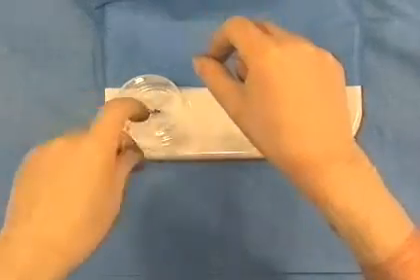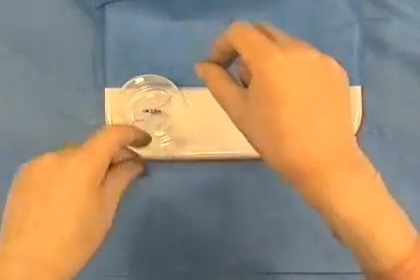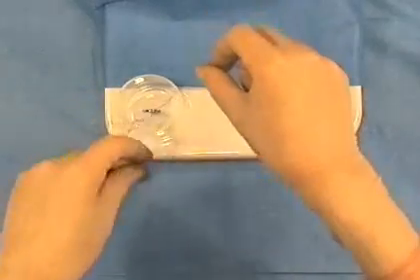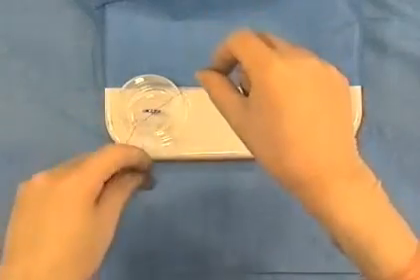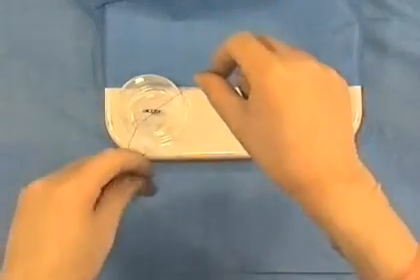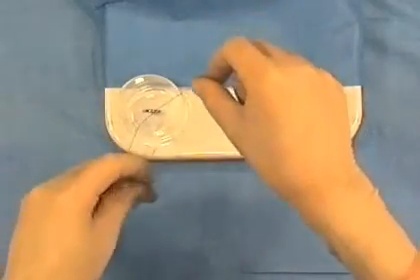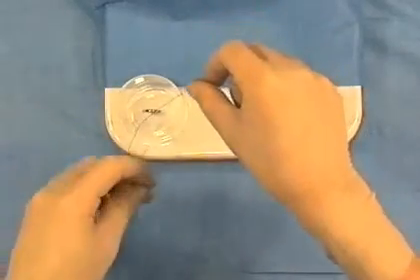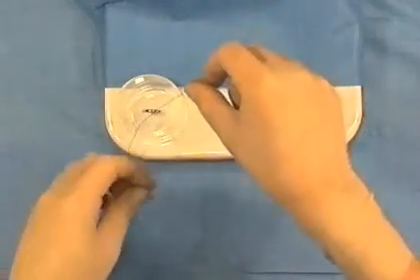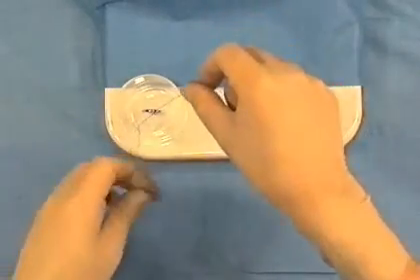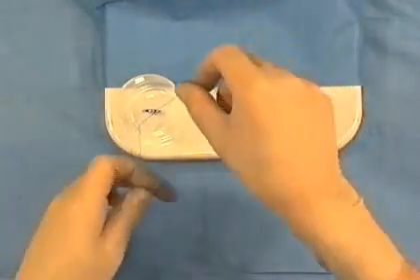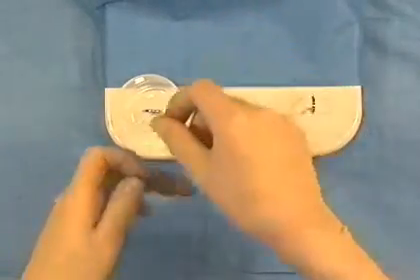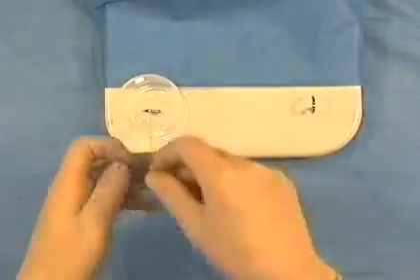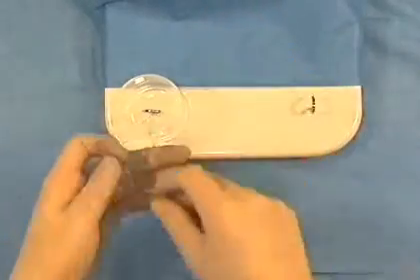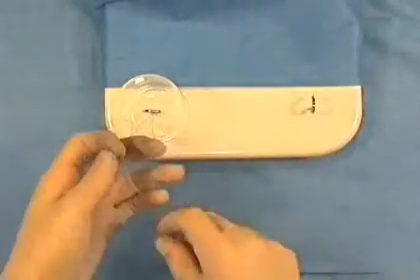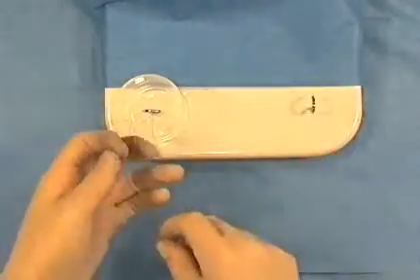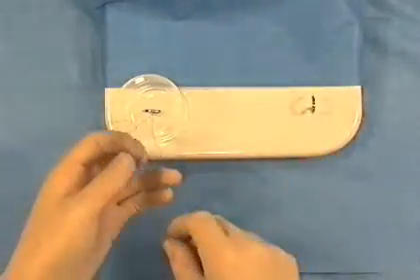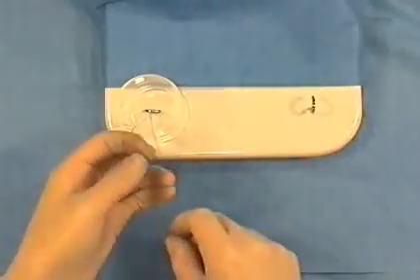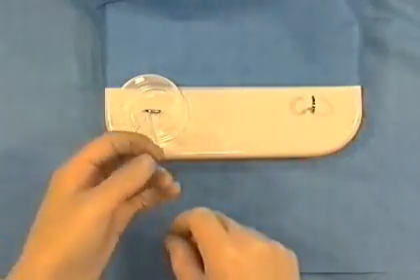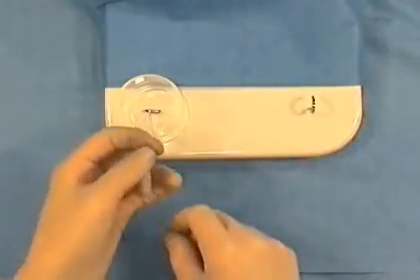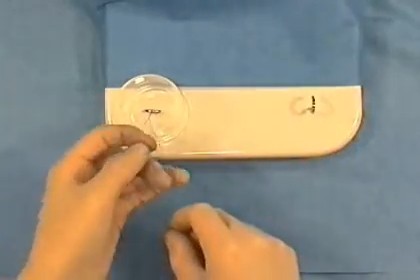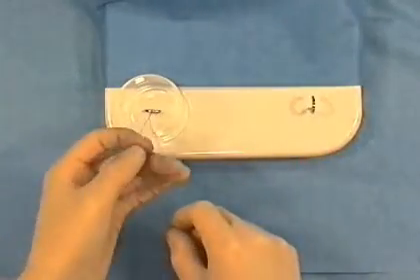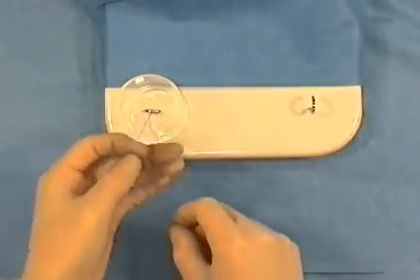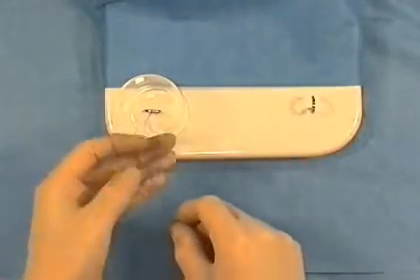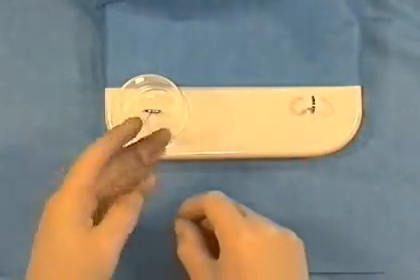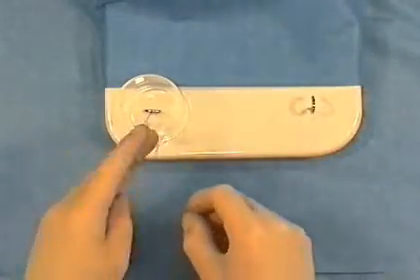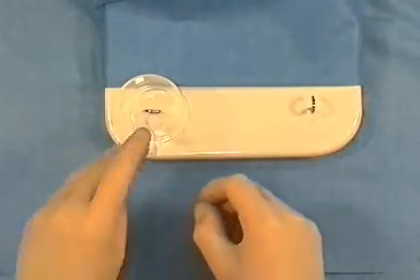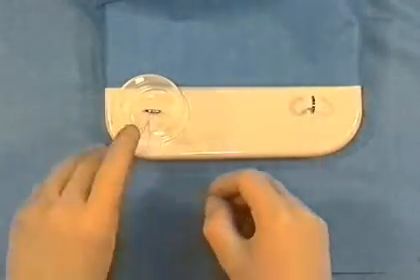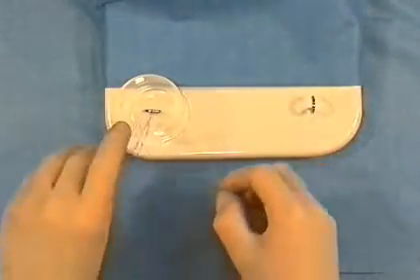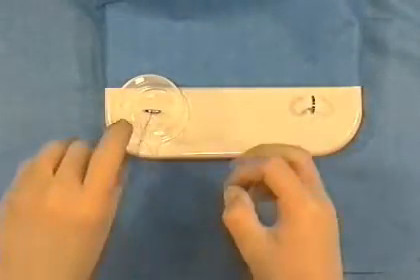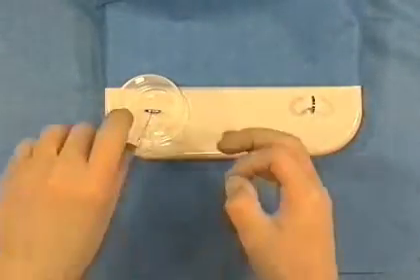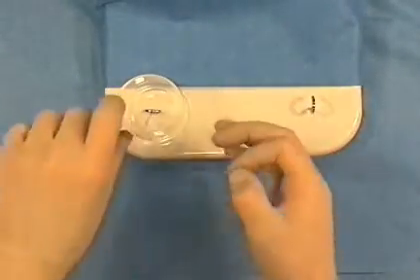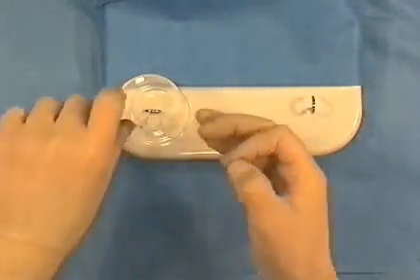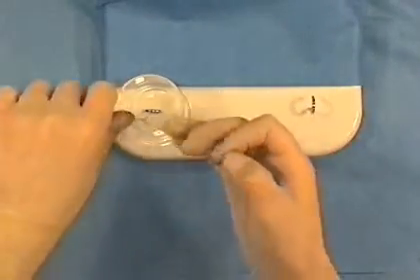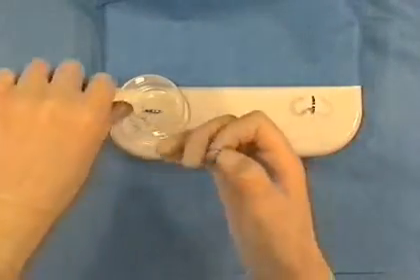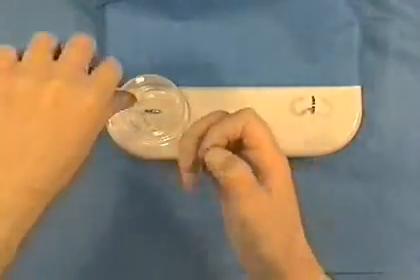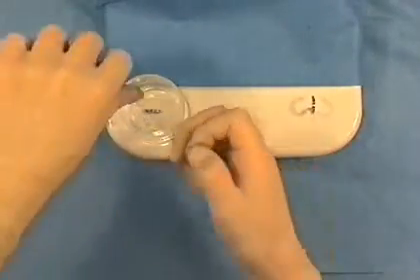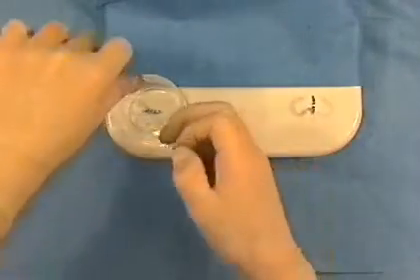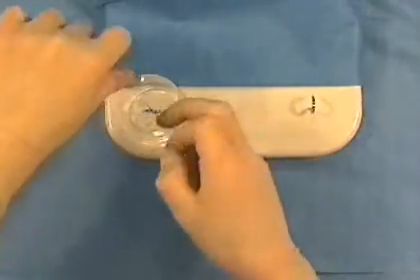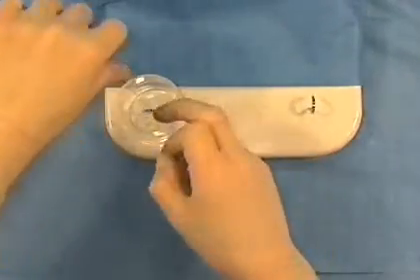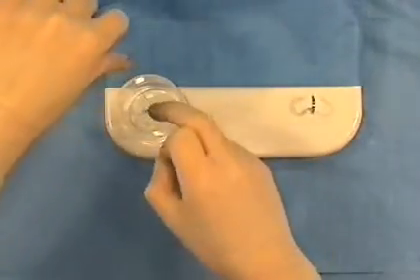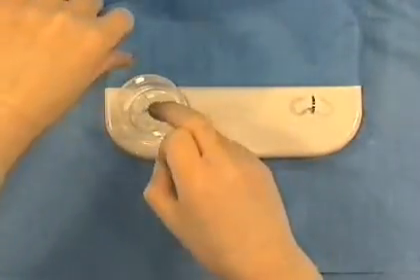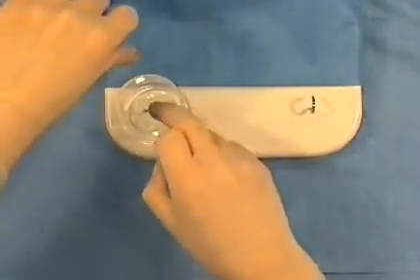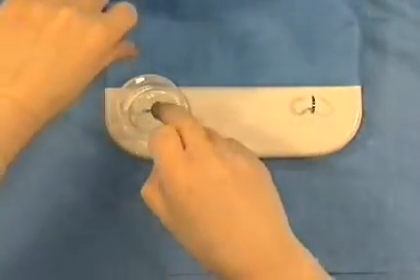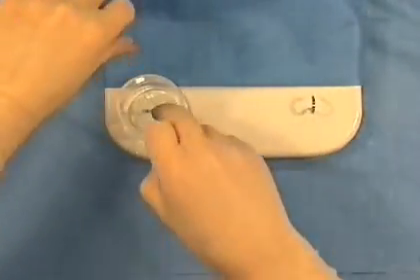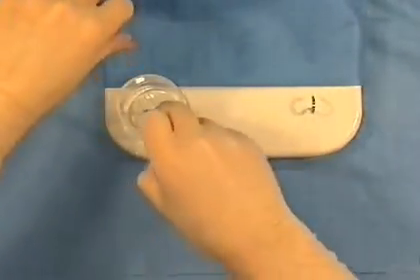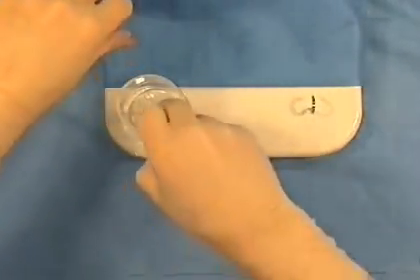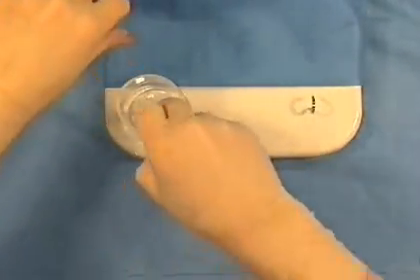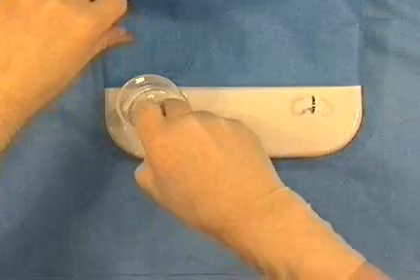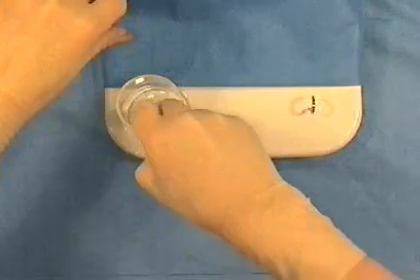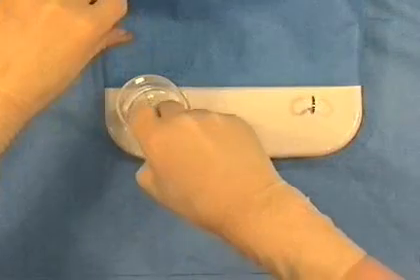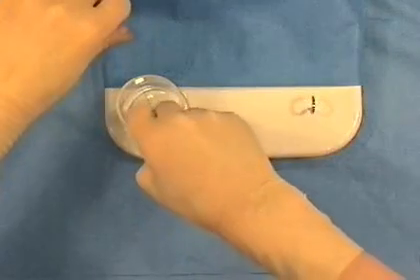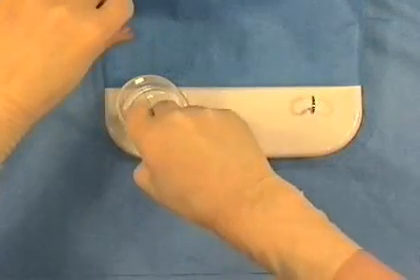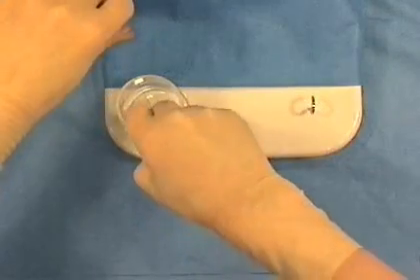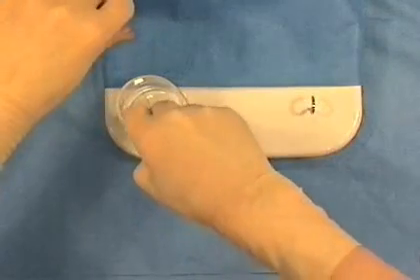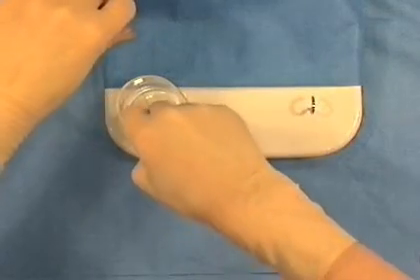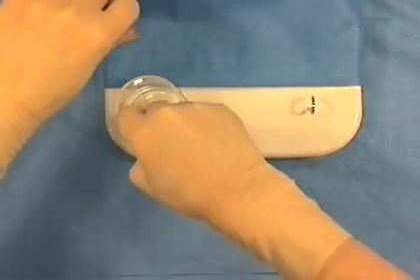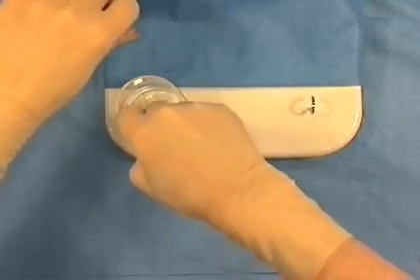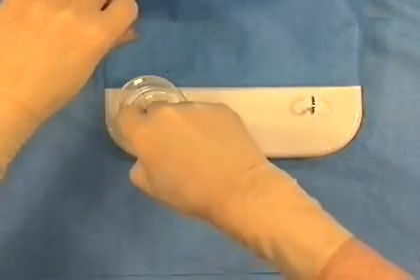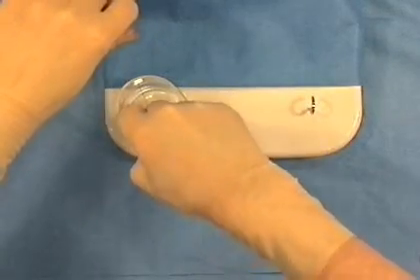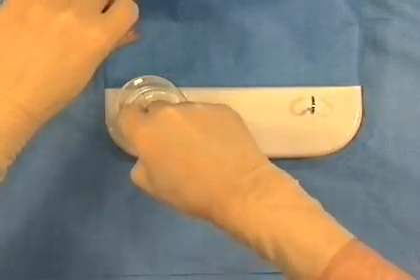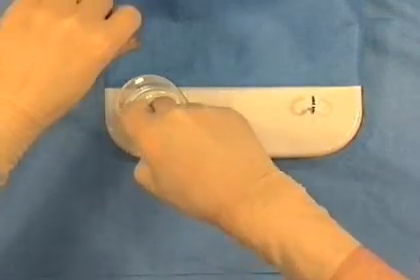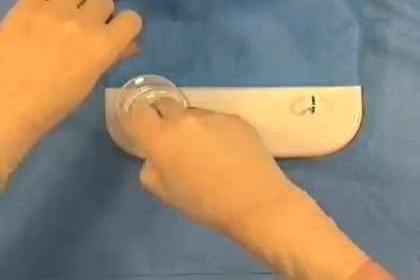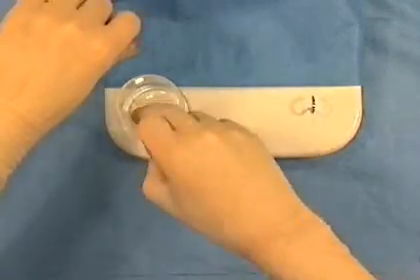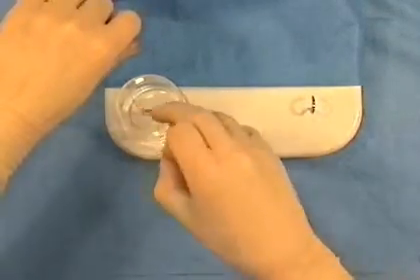The knot should then be tied gently with one finger passing beyond the blood vessel.